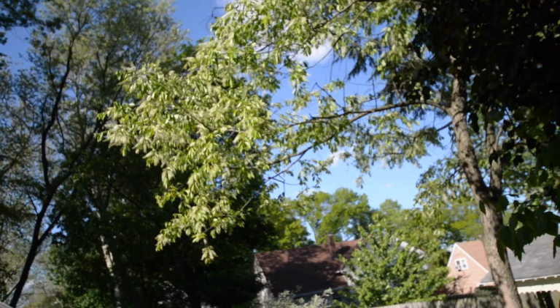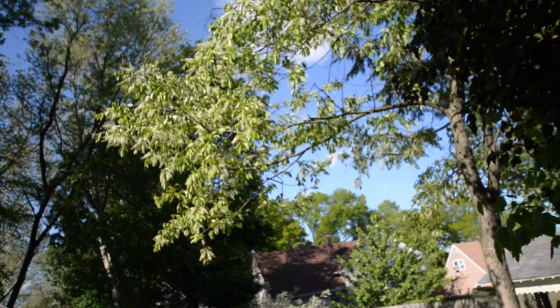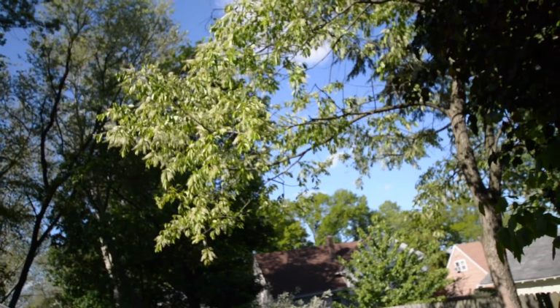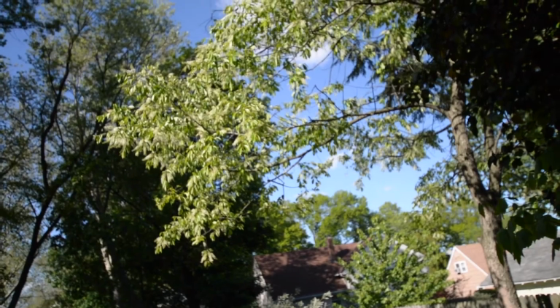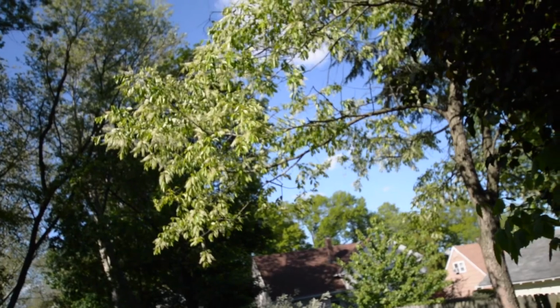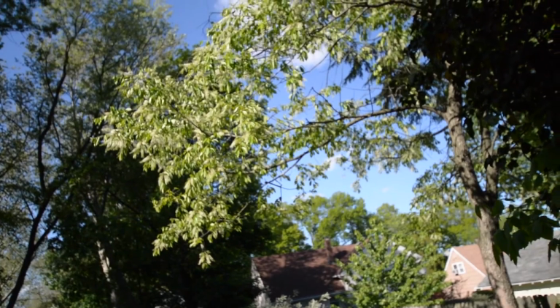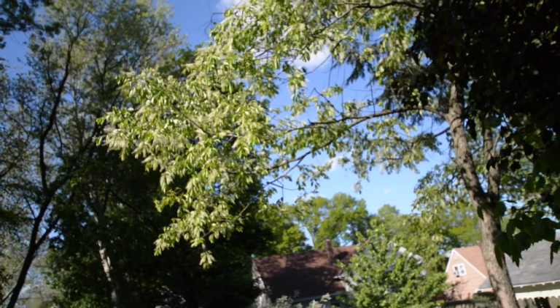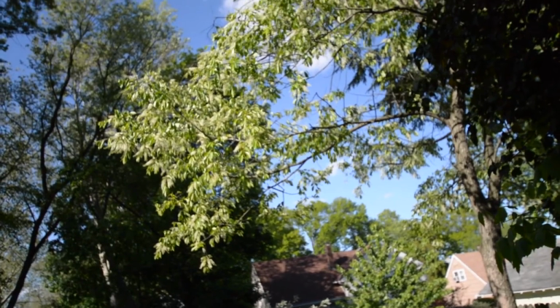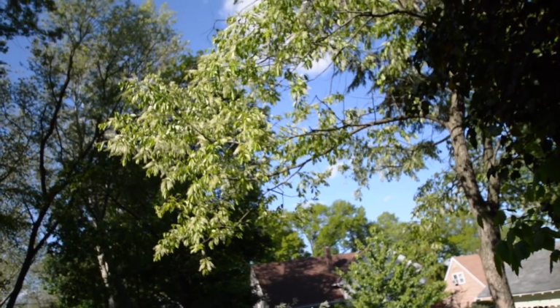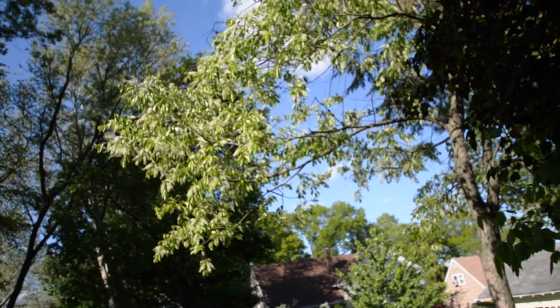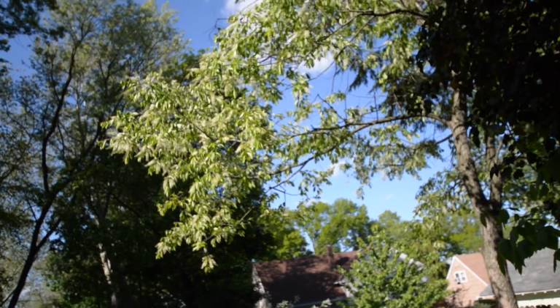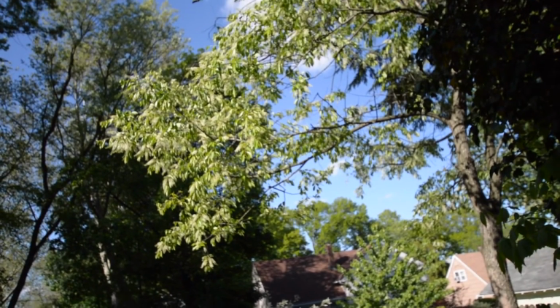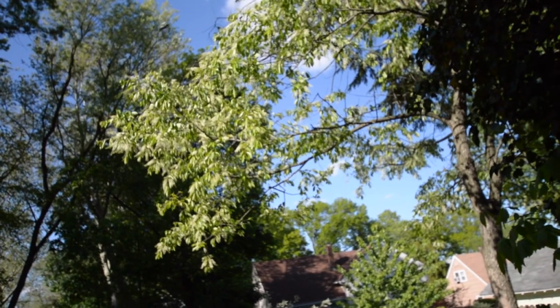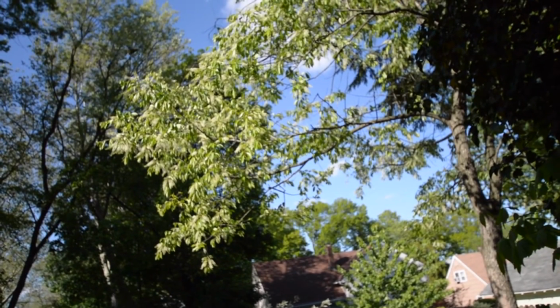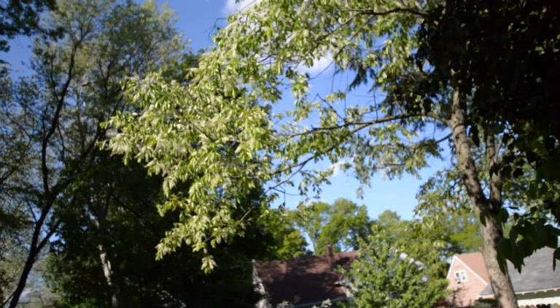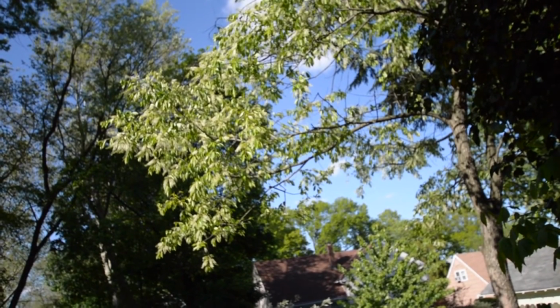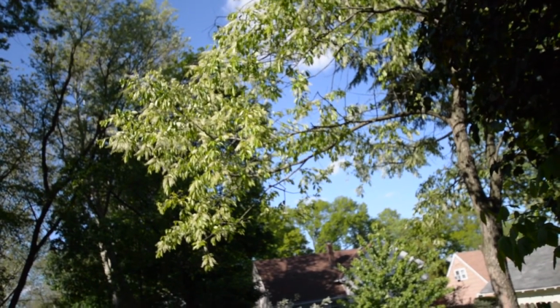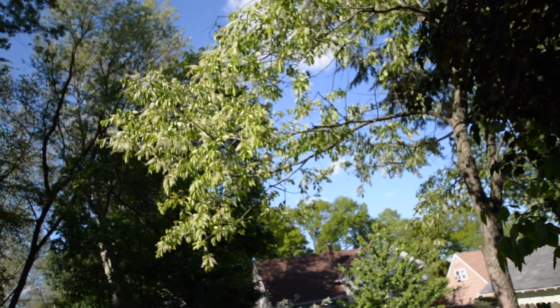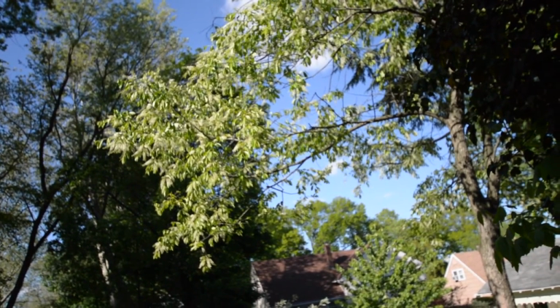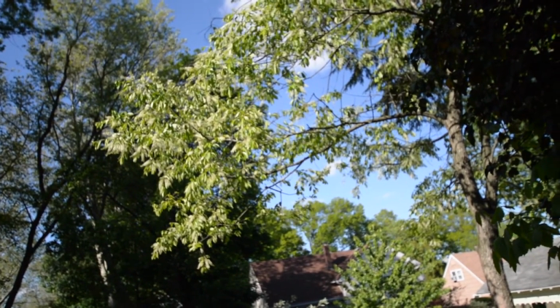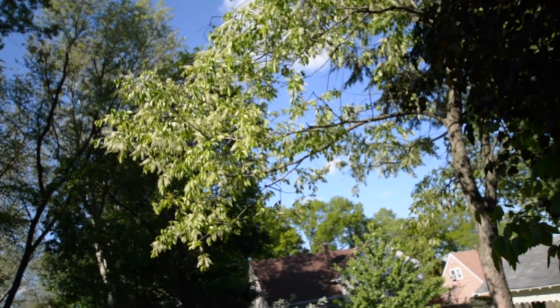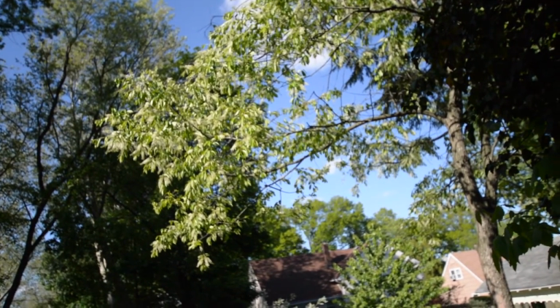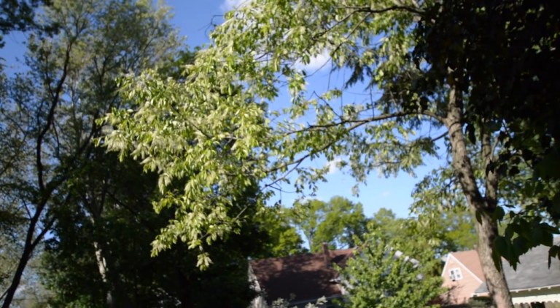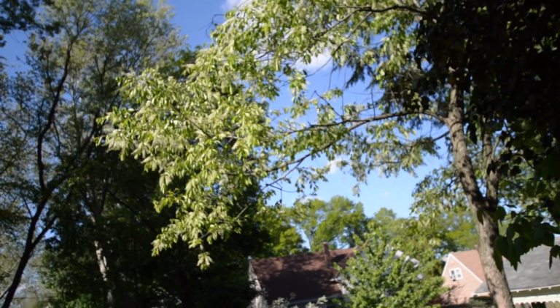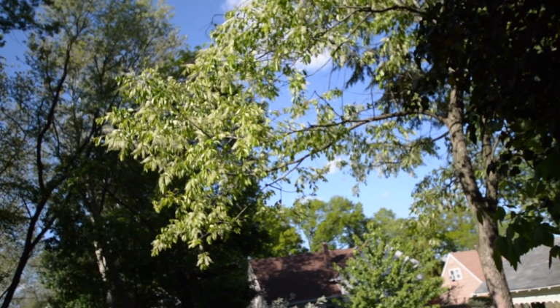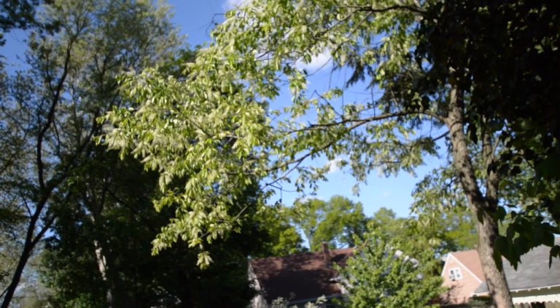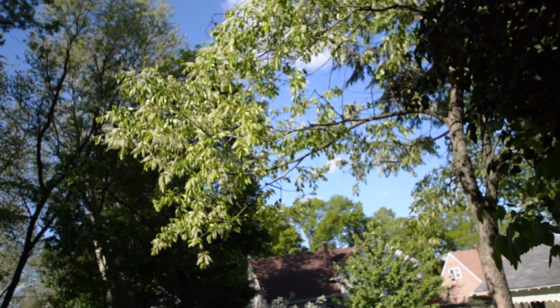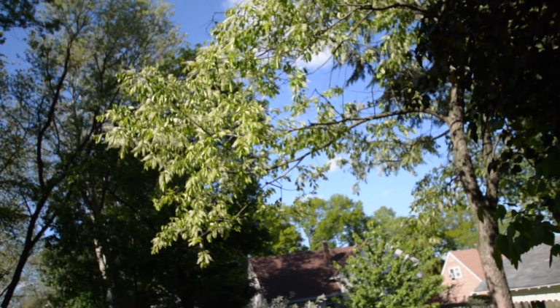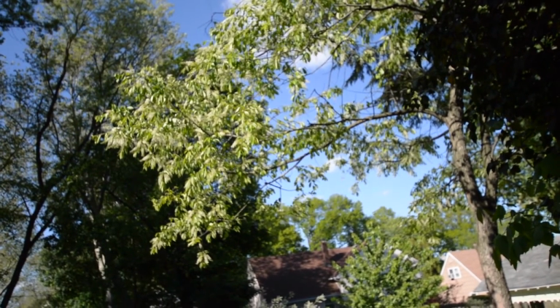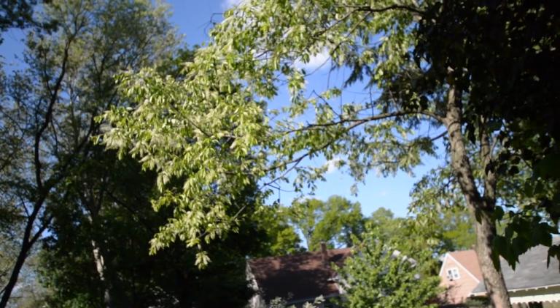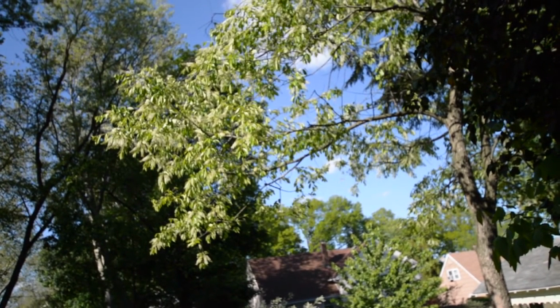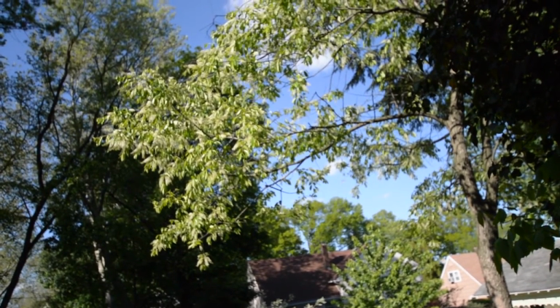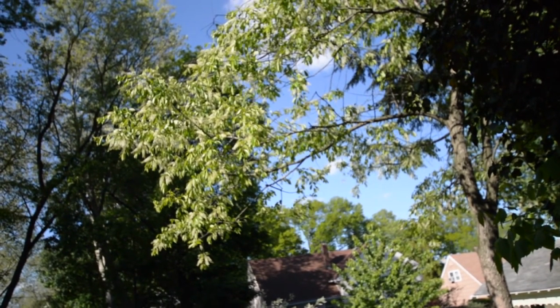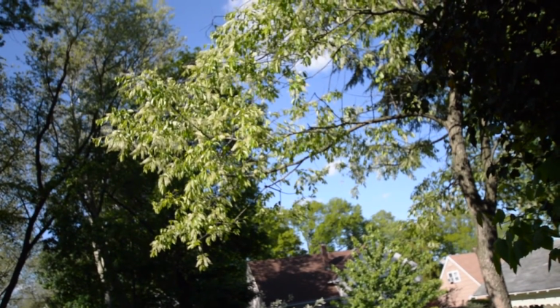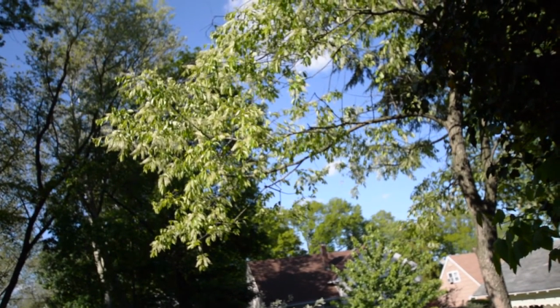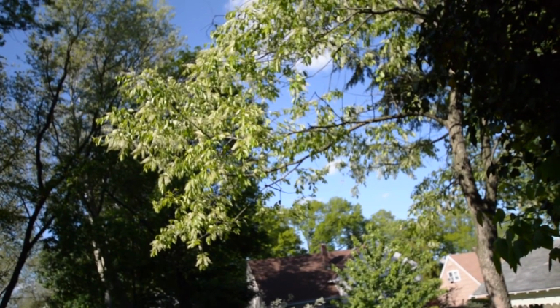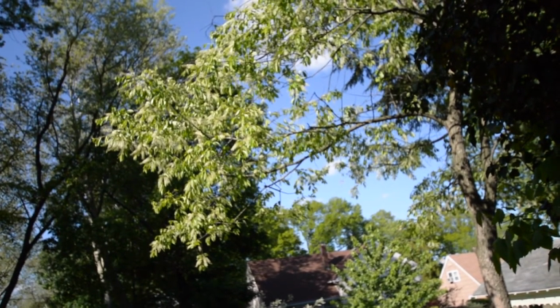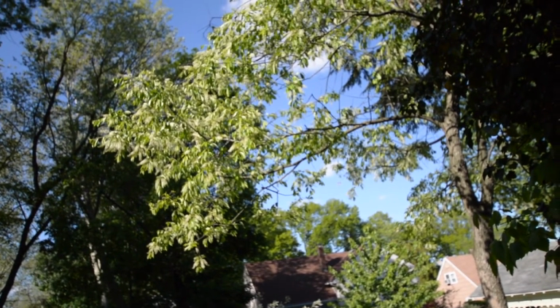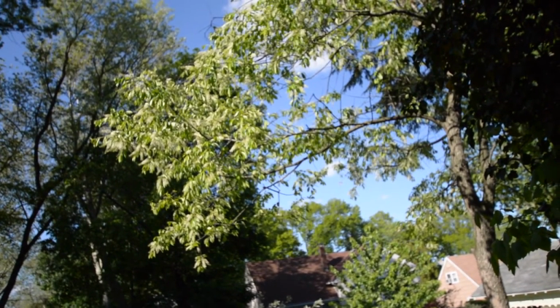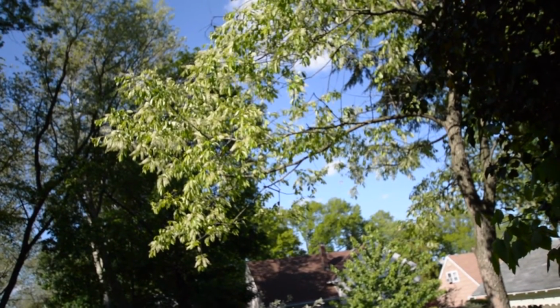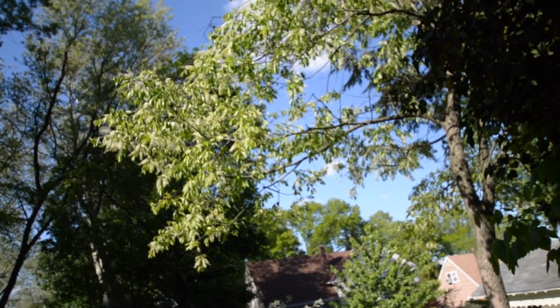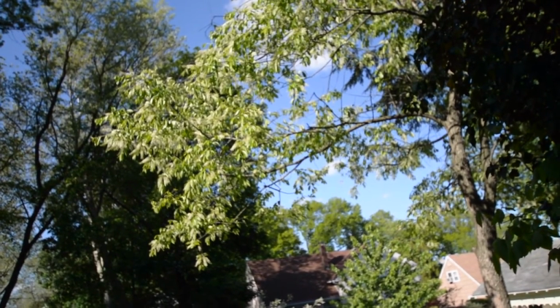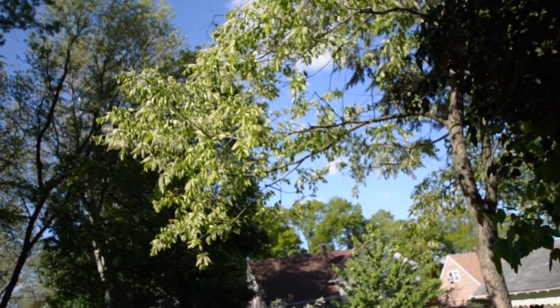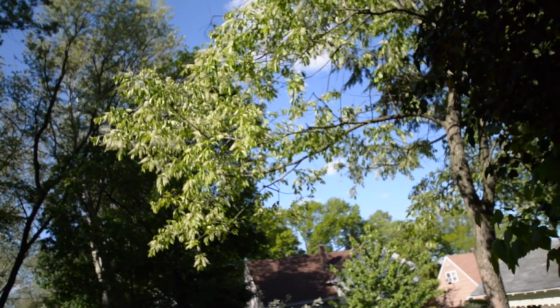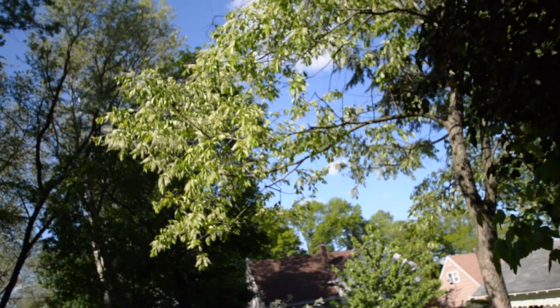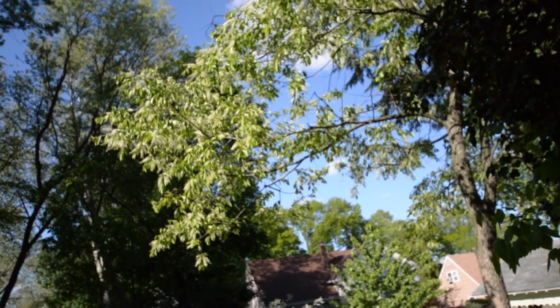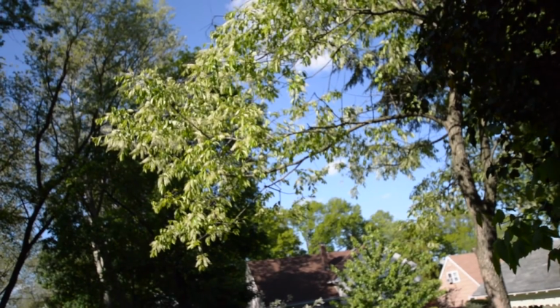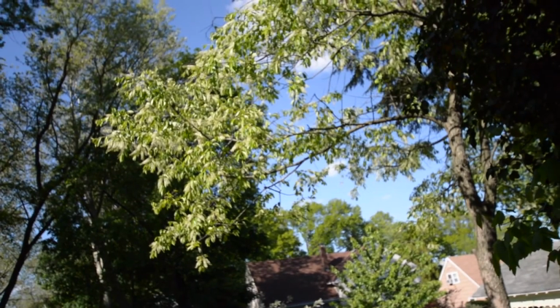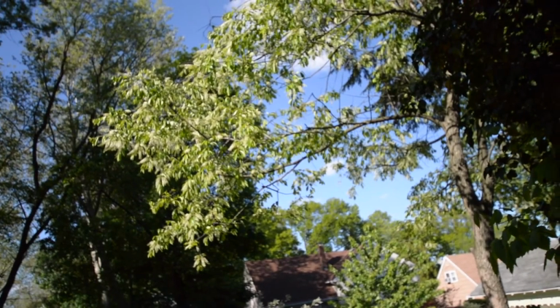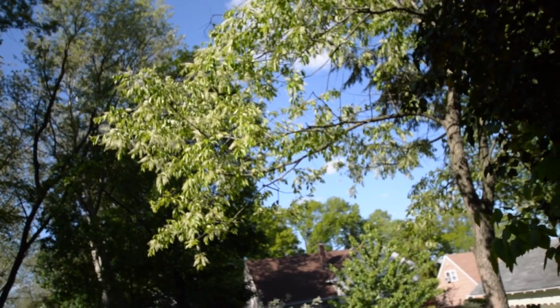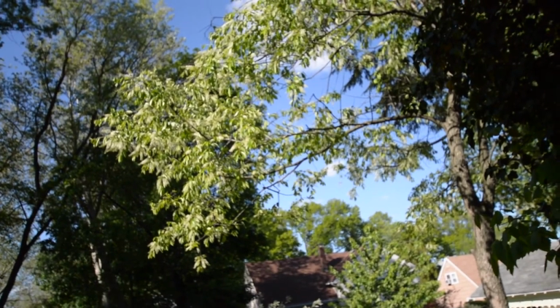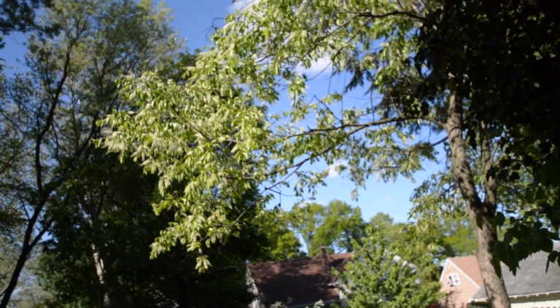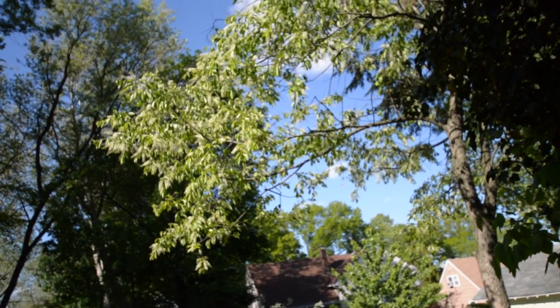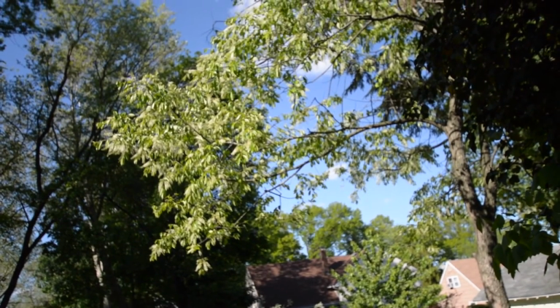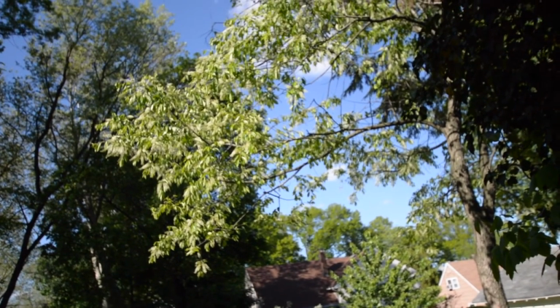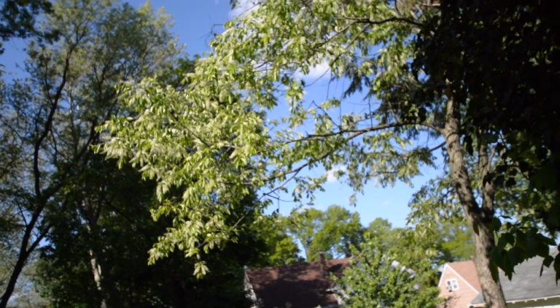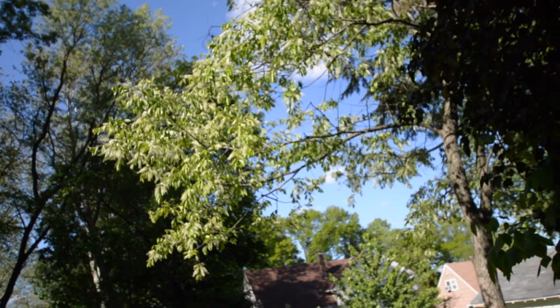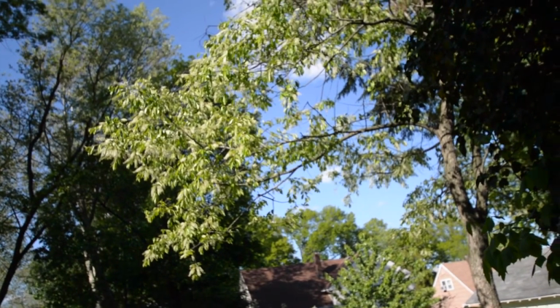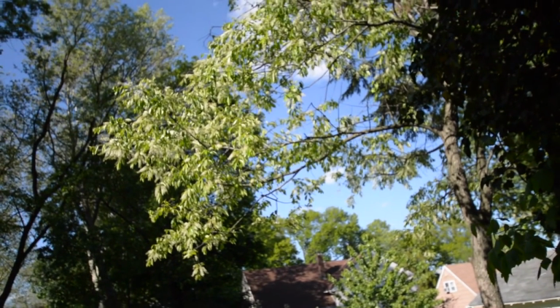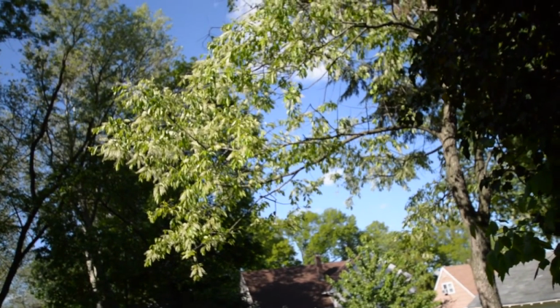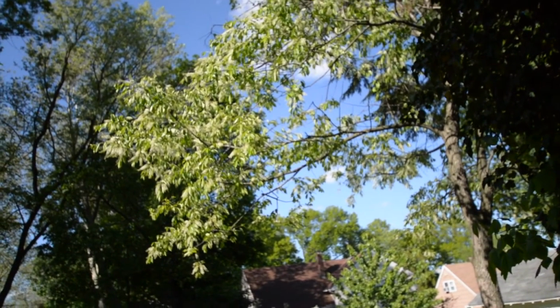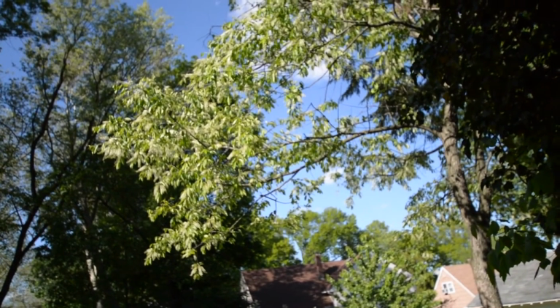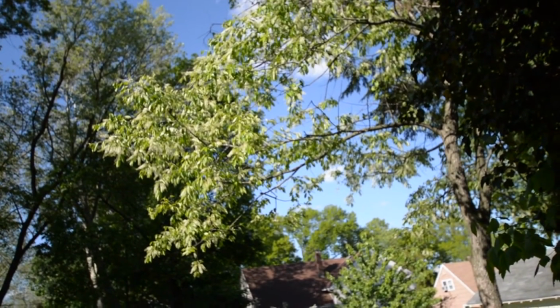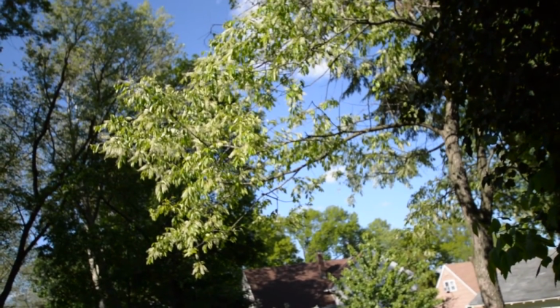That might look like blue skies and sunshine but it's not going to fool me — I know that's actually rain and wind.